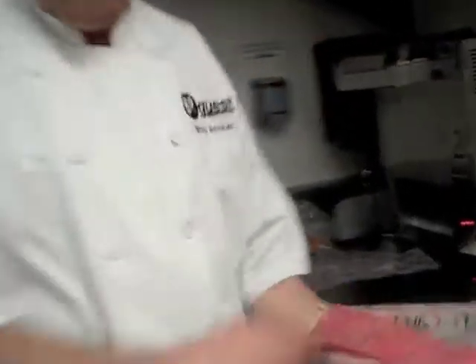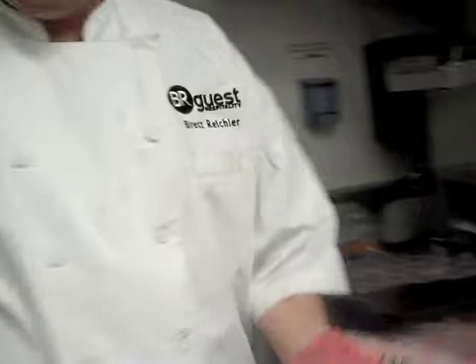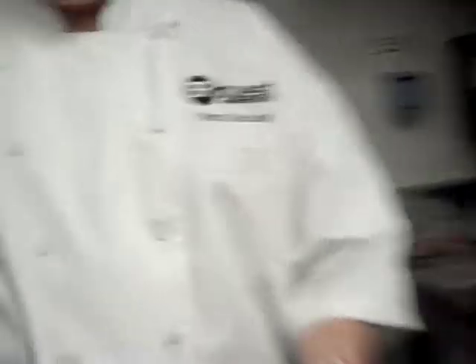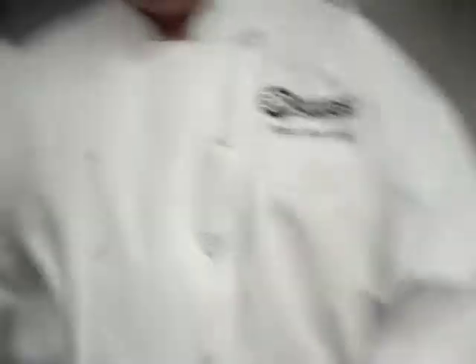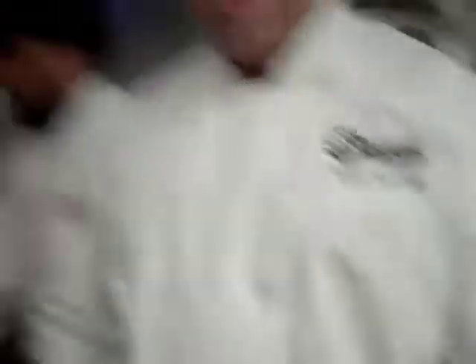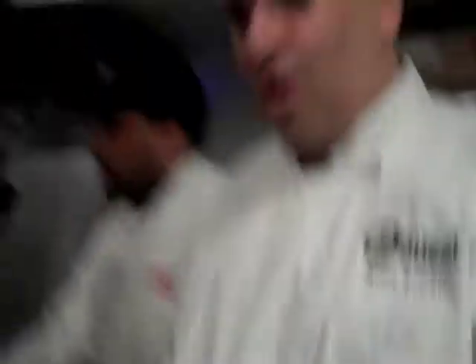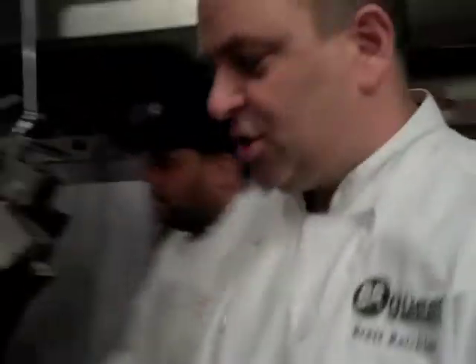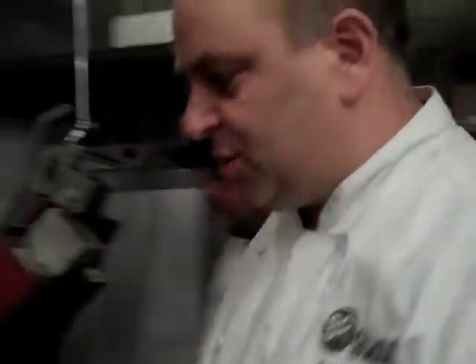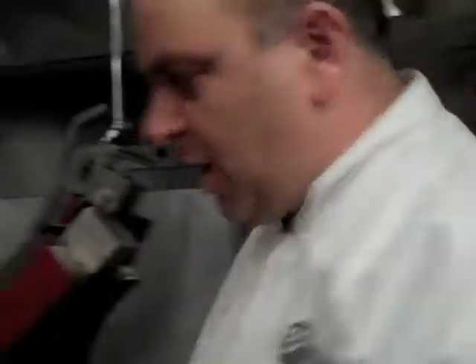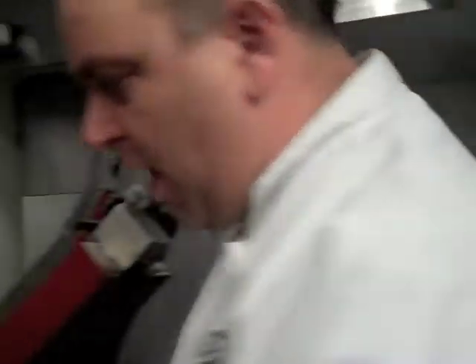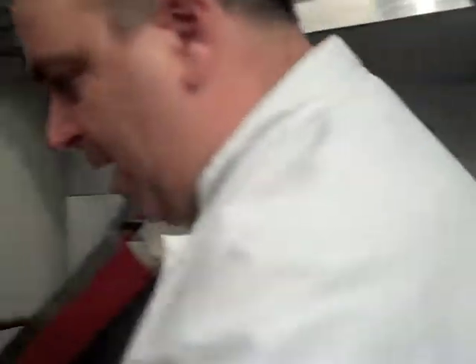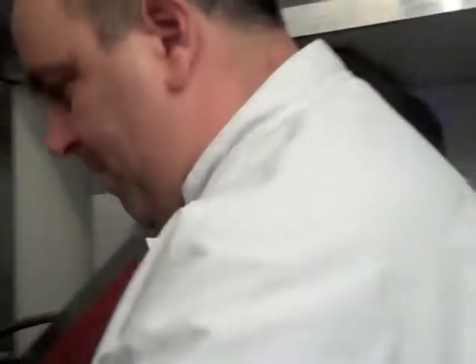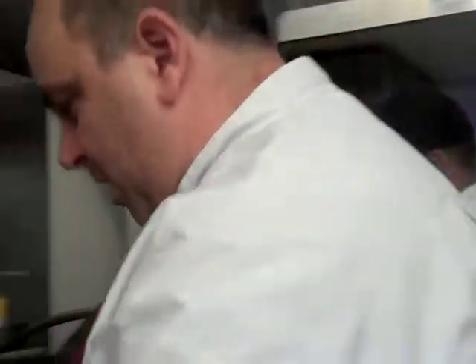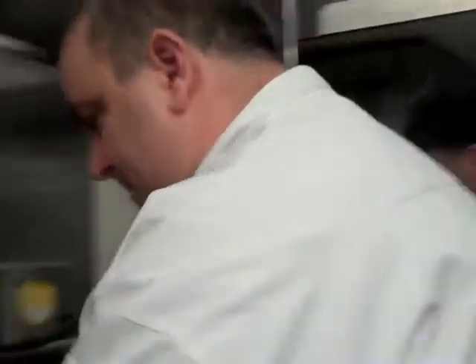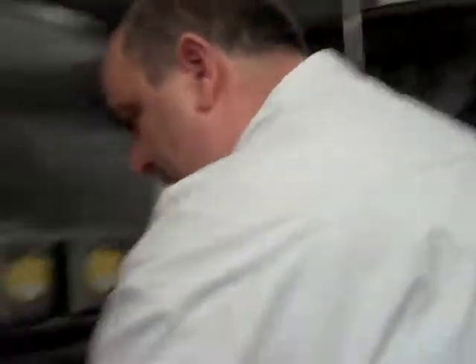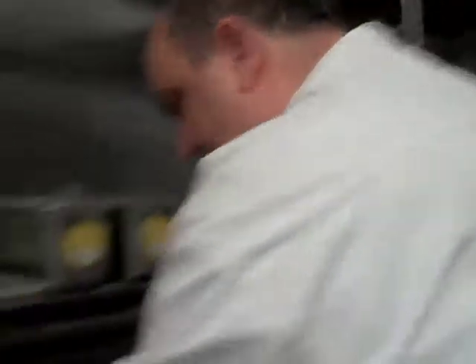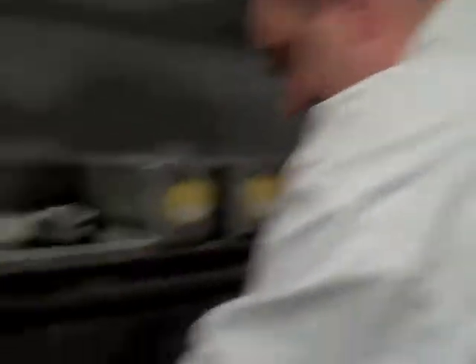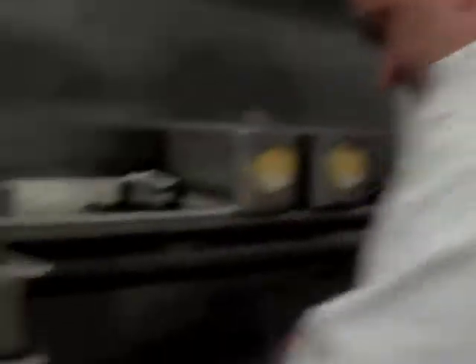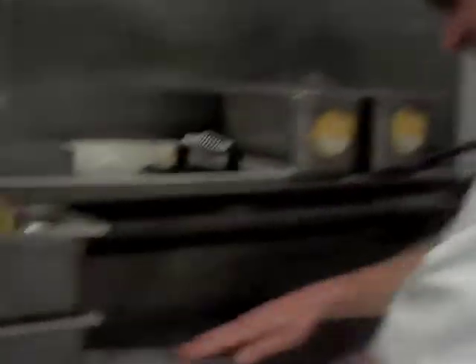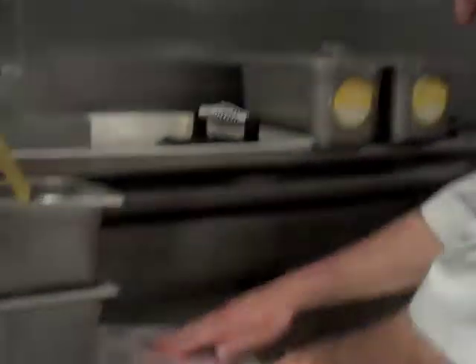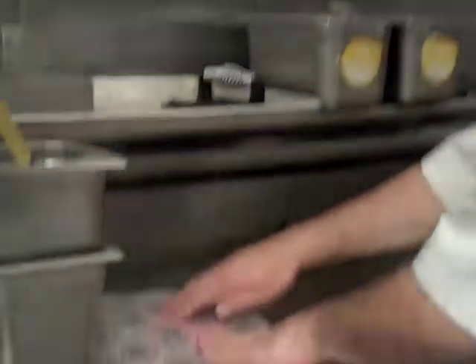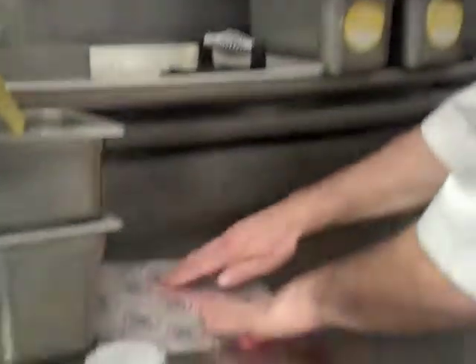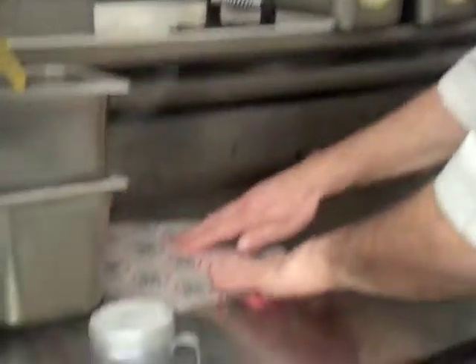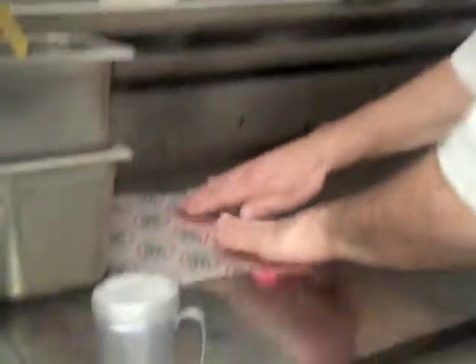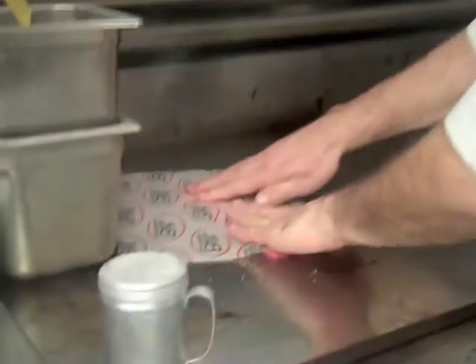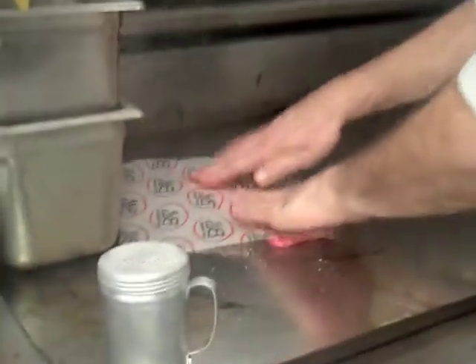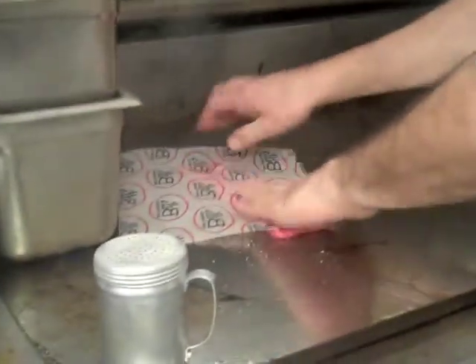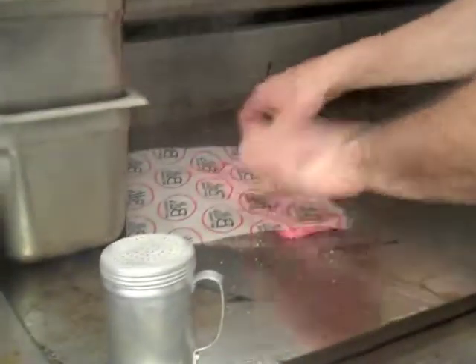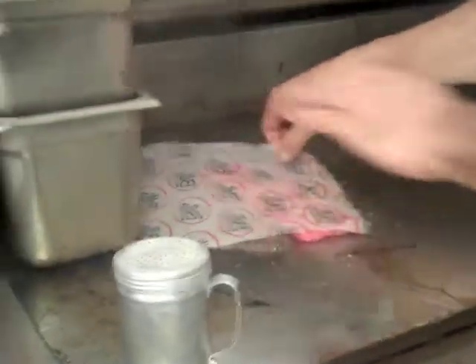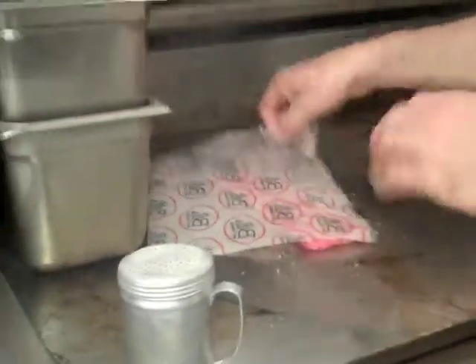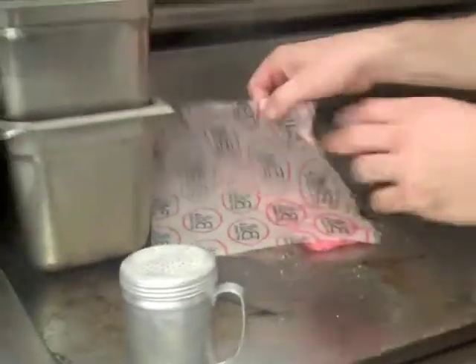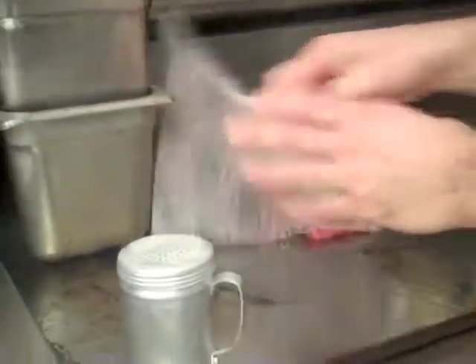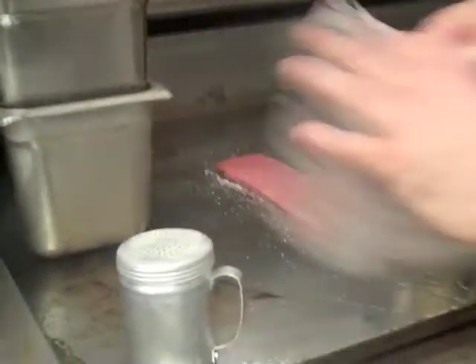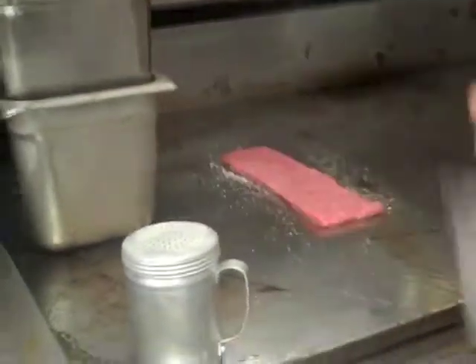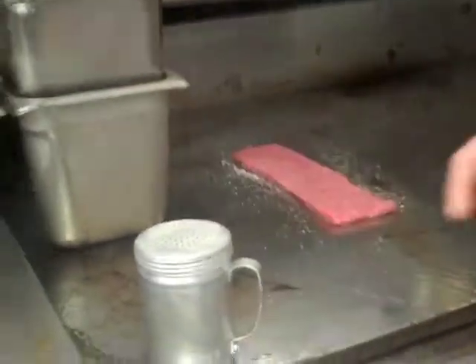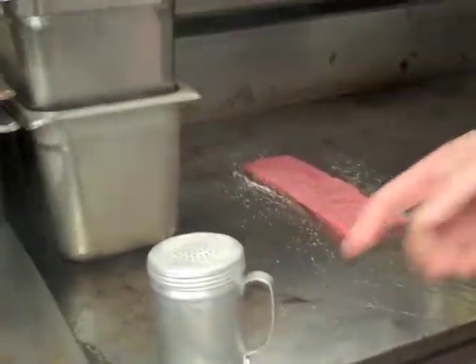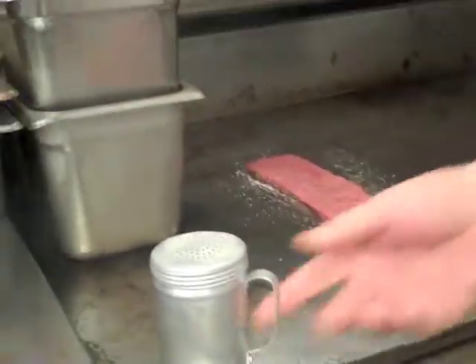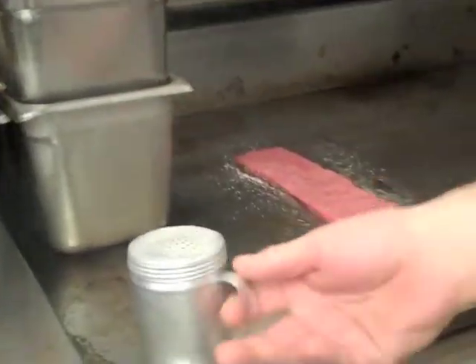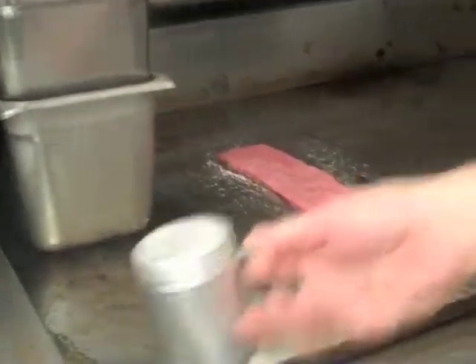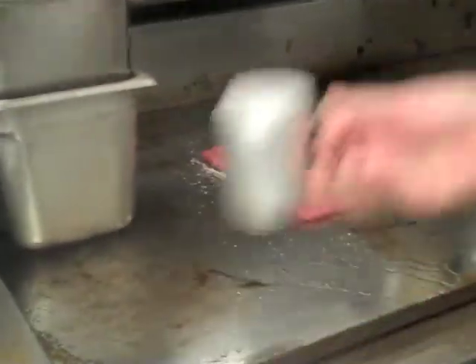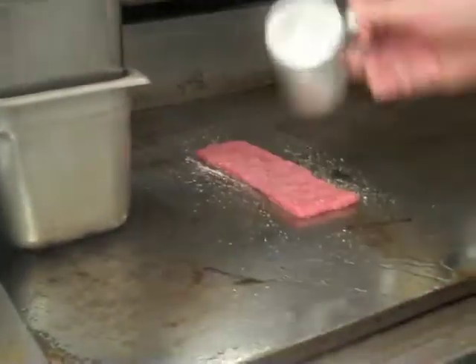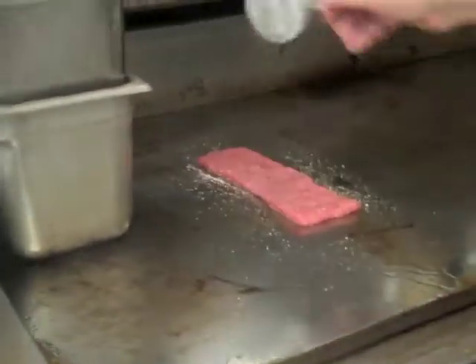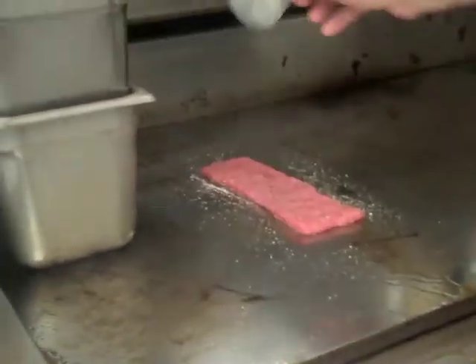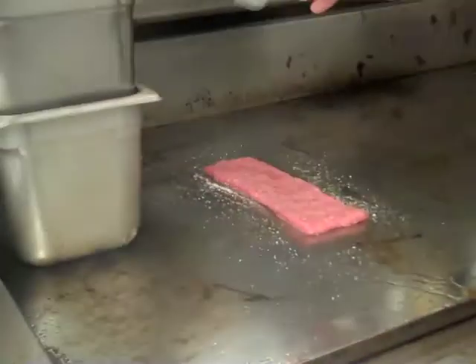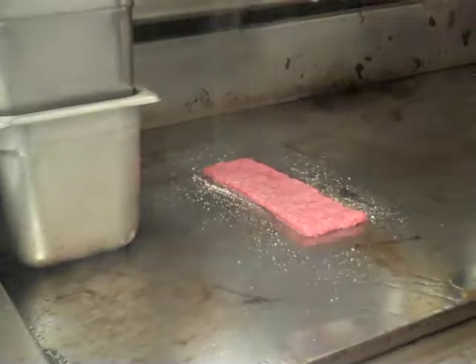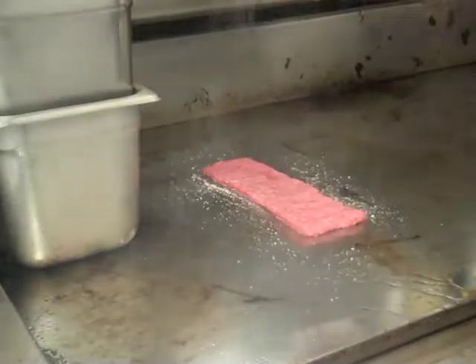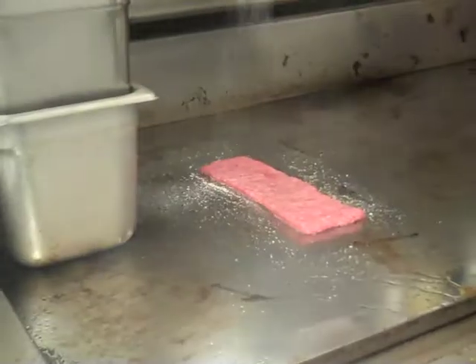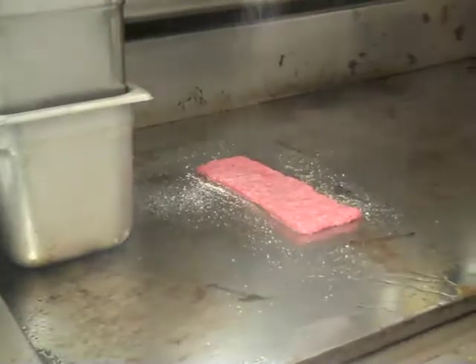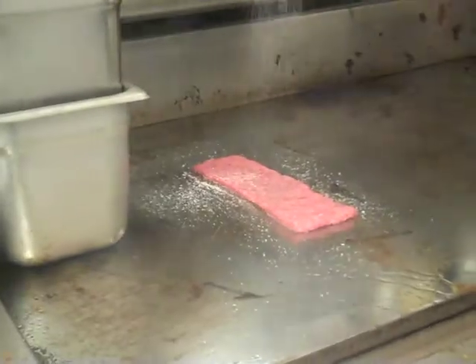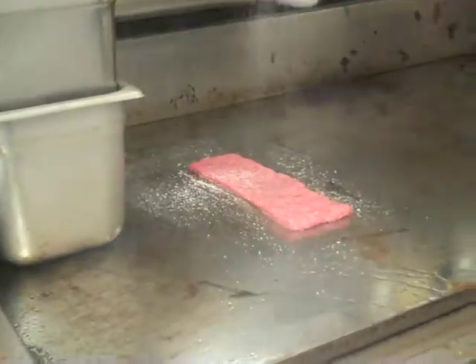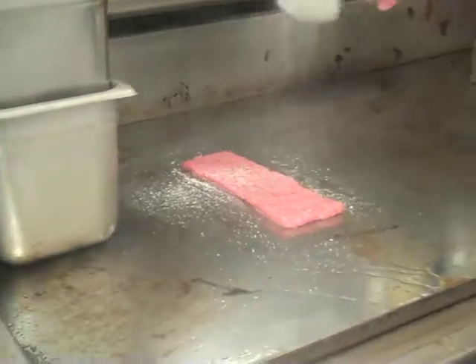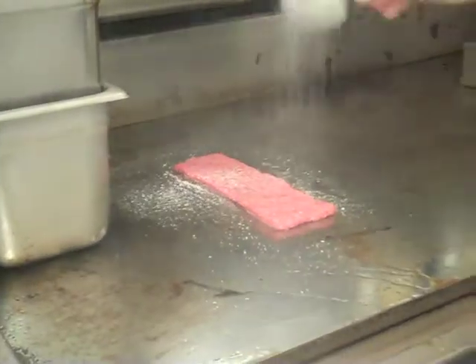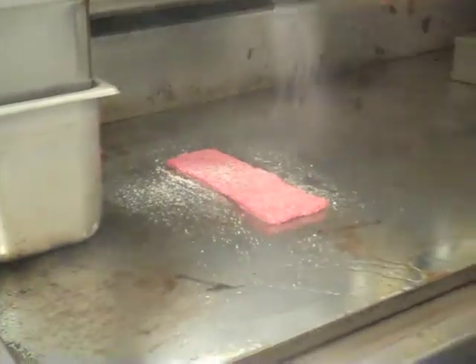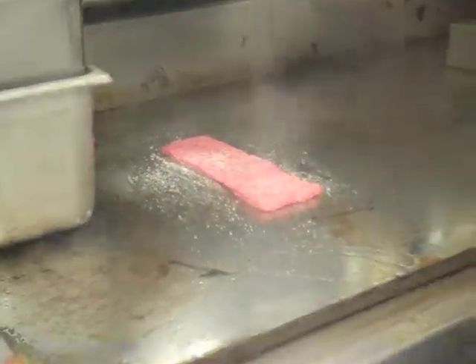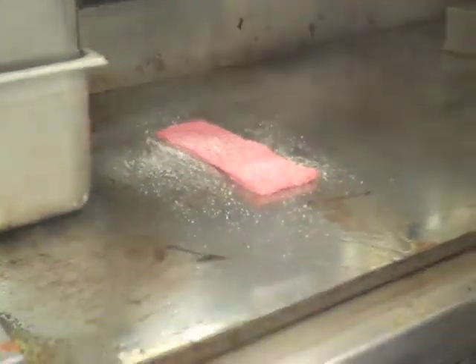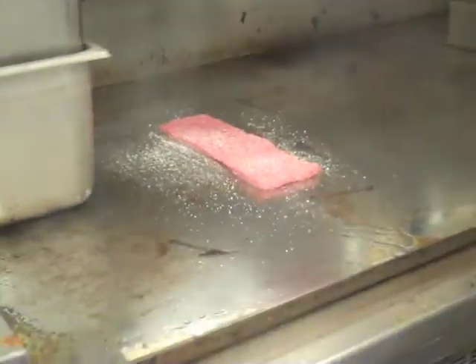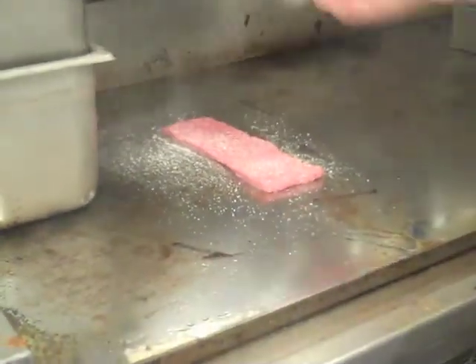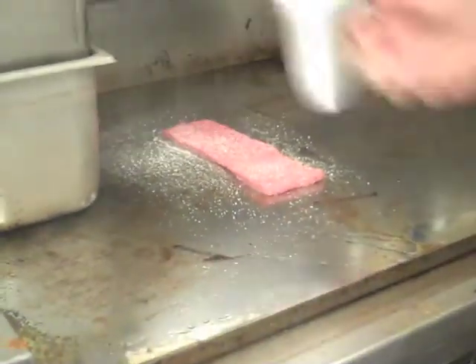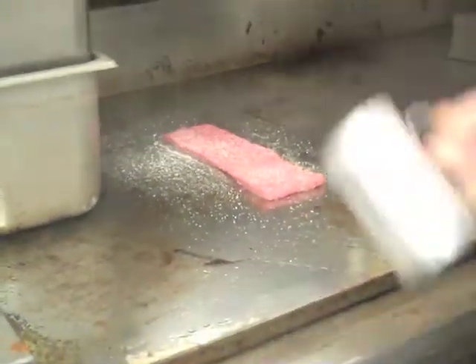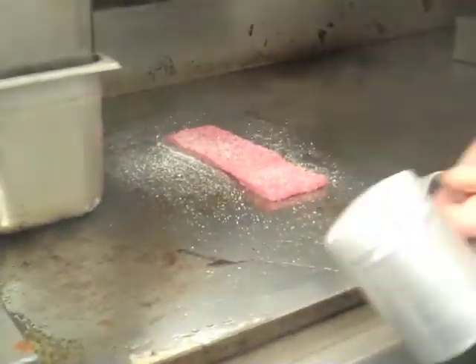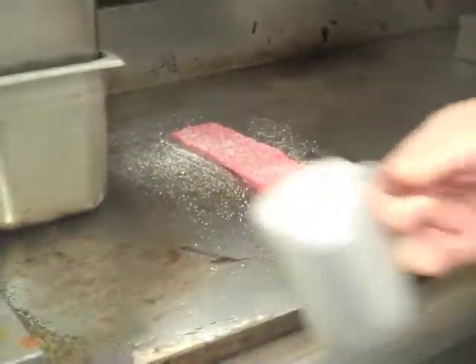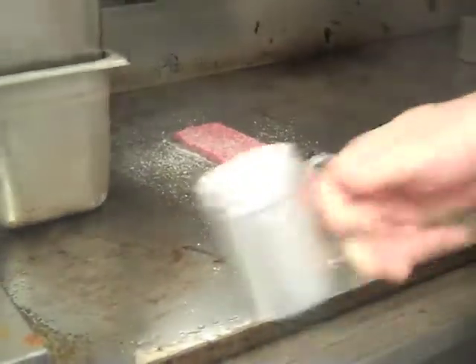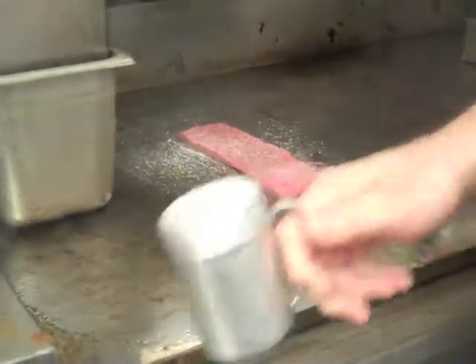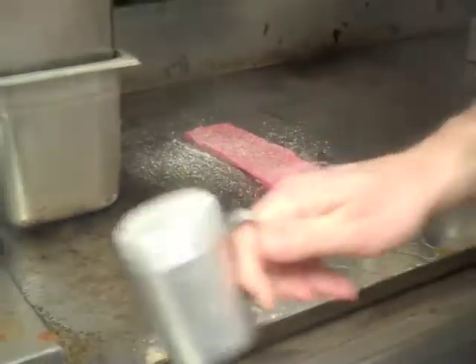We're going to take our hamburger patty and place it right on the grill. We're going to season it with some salt.